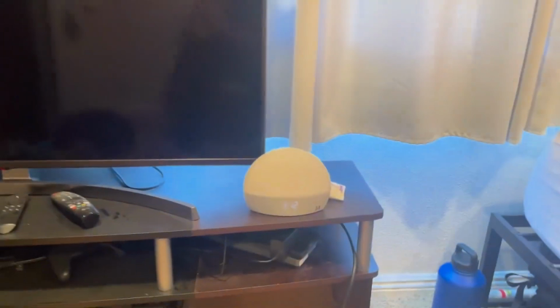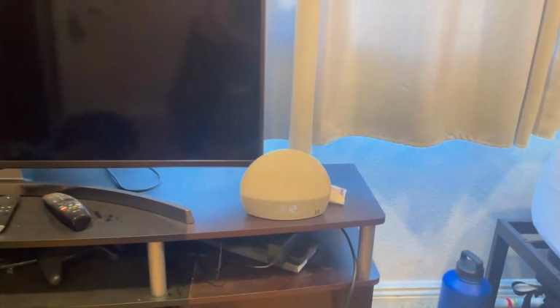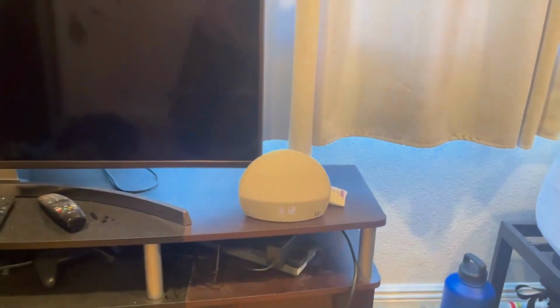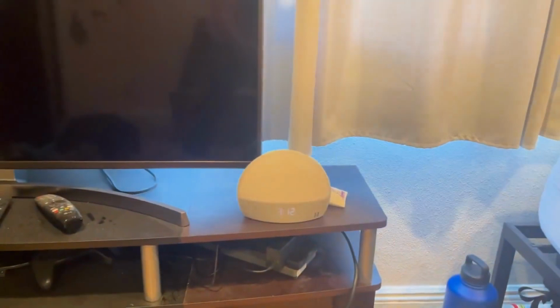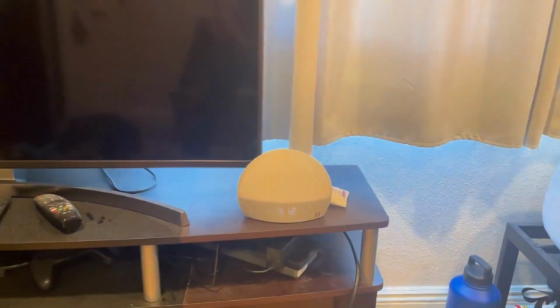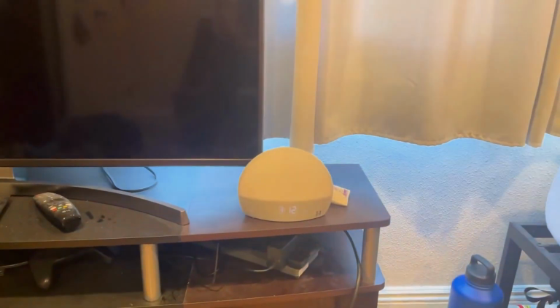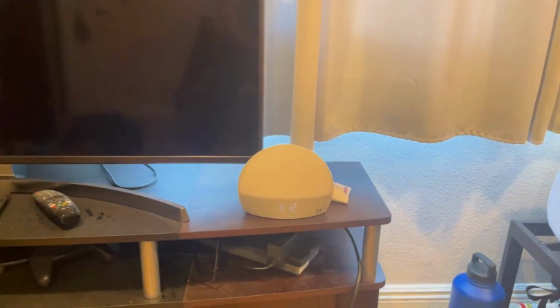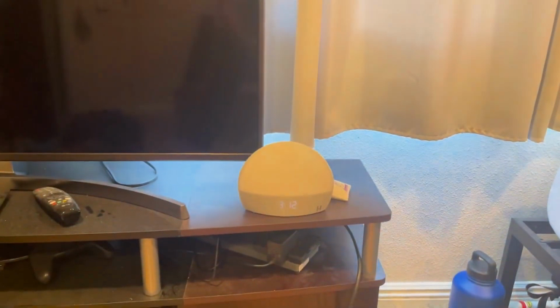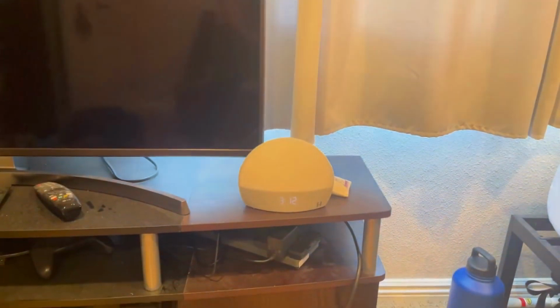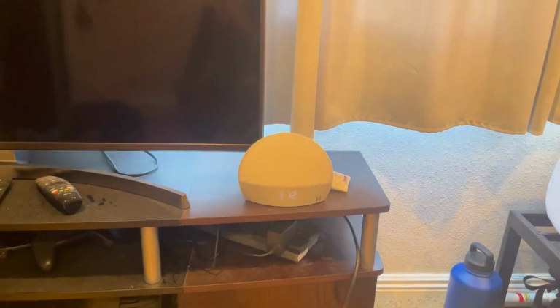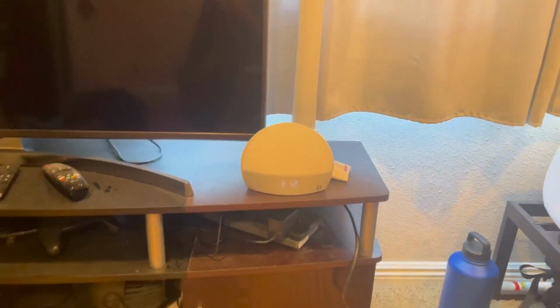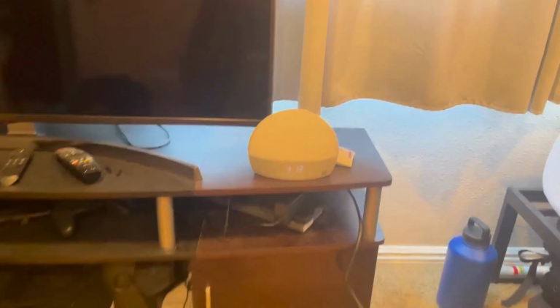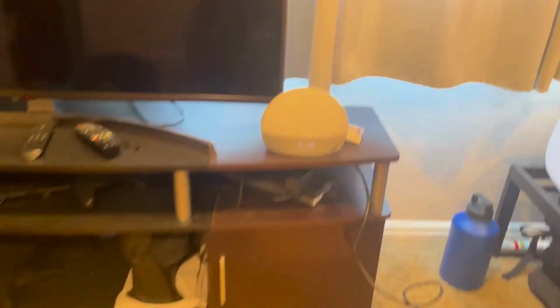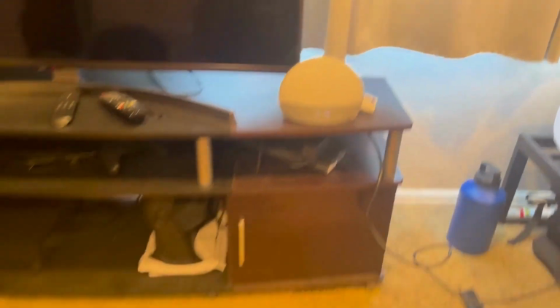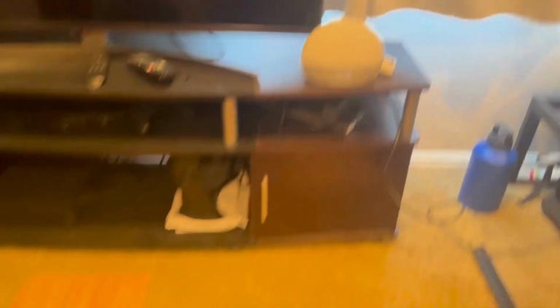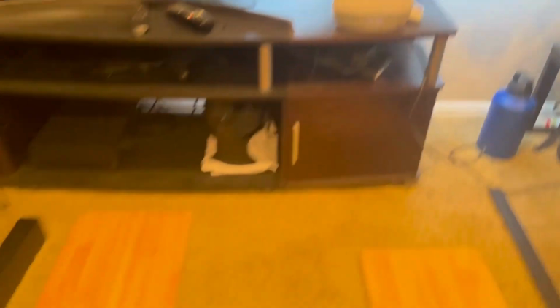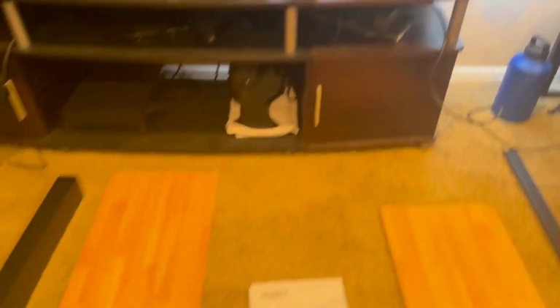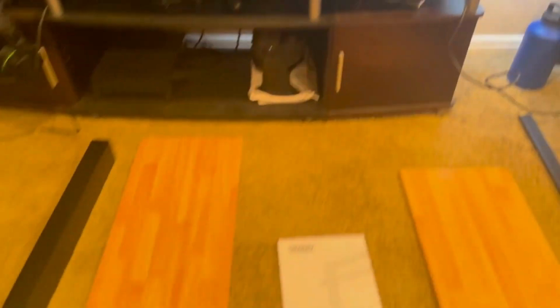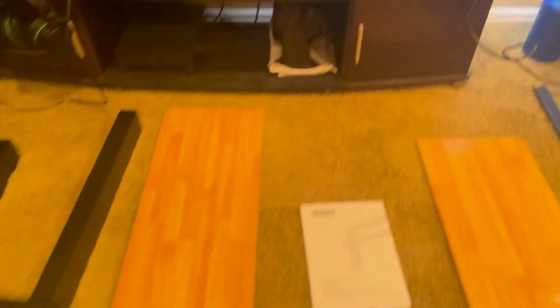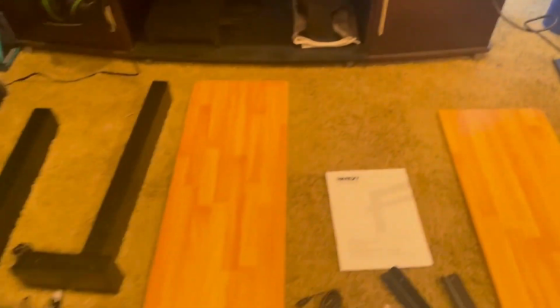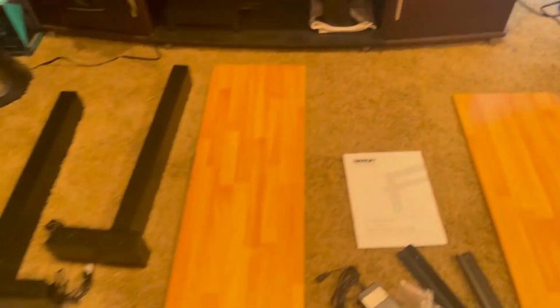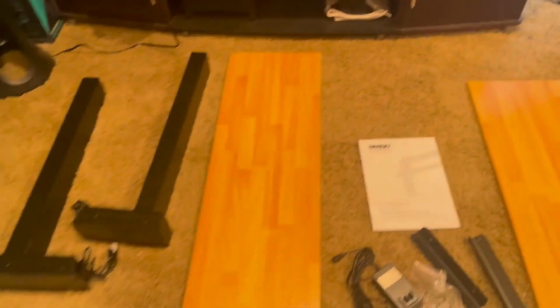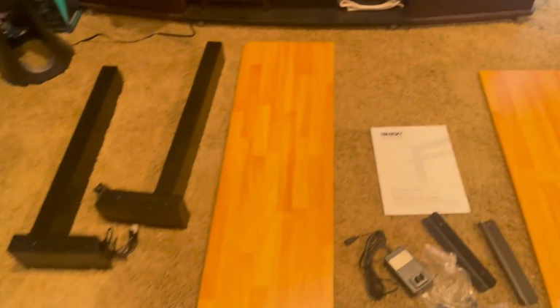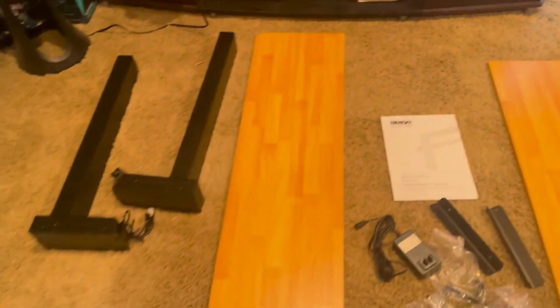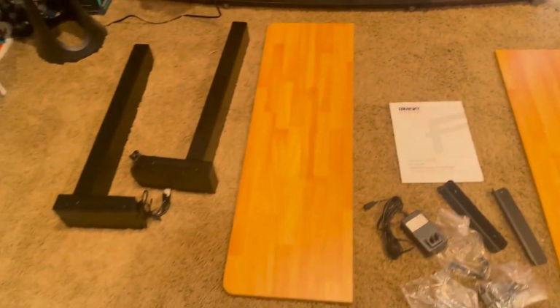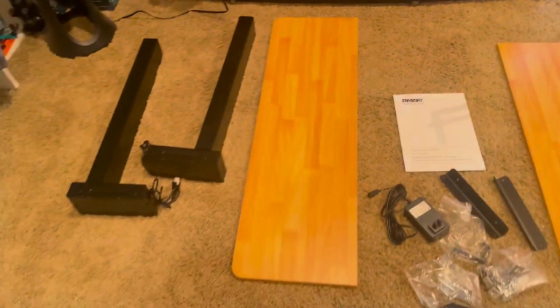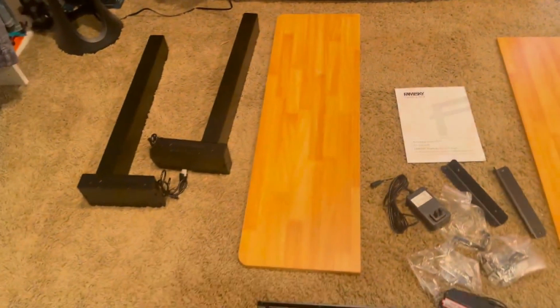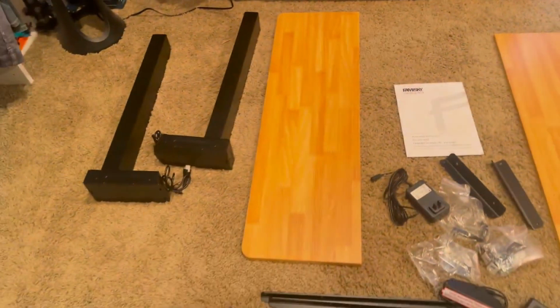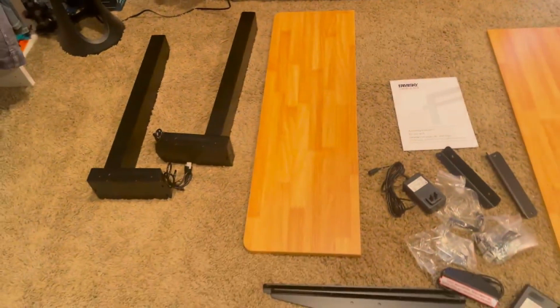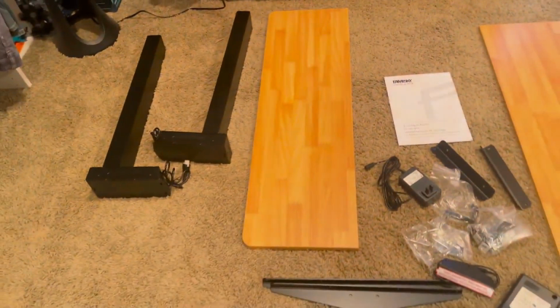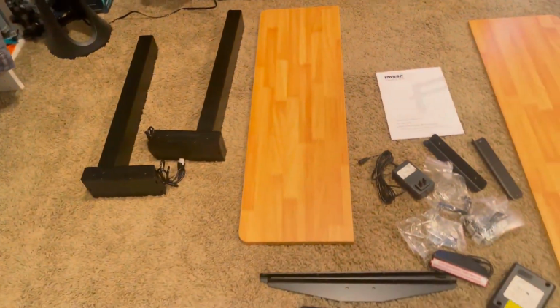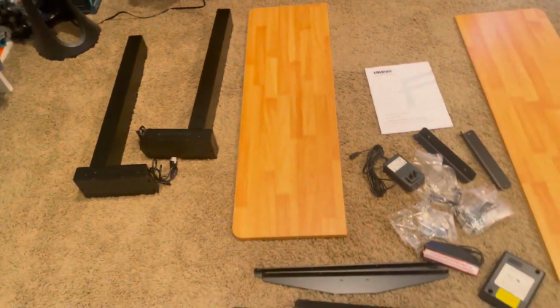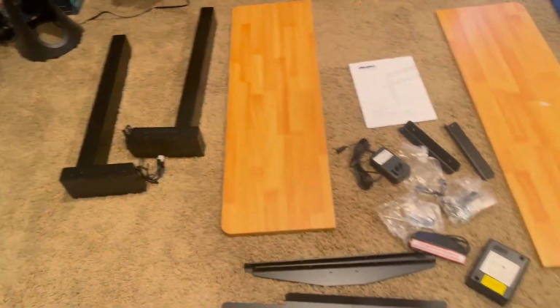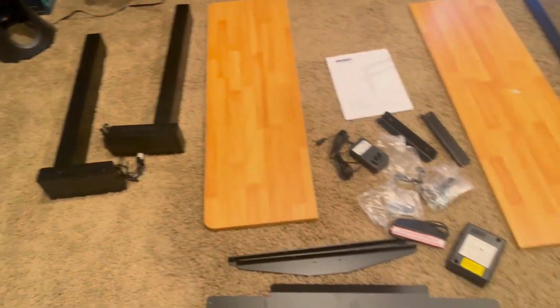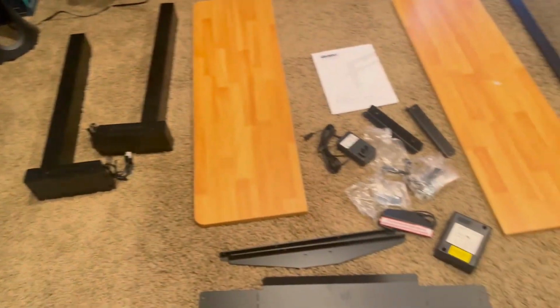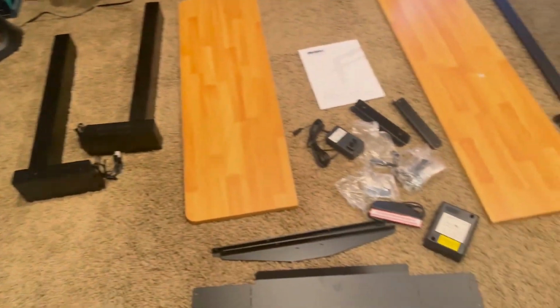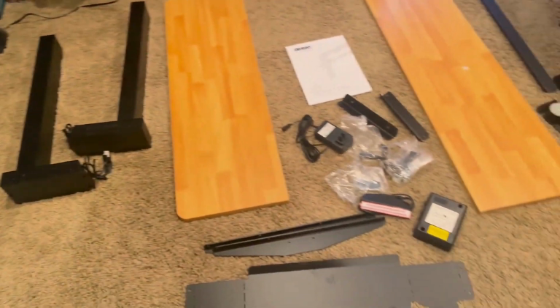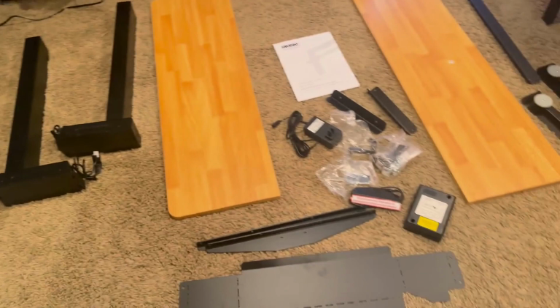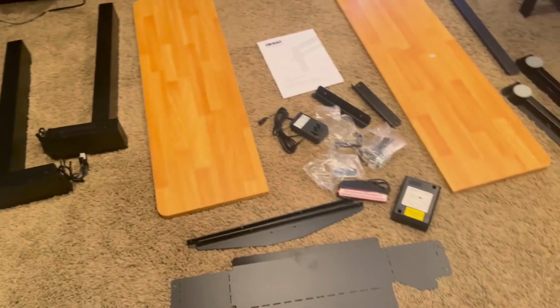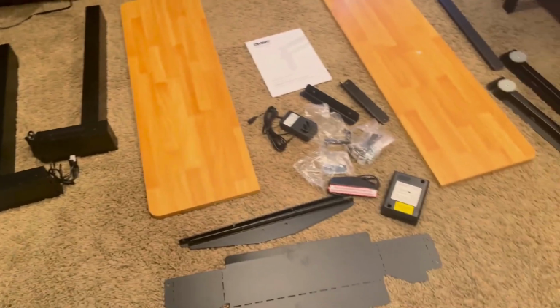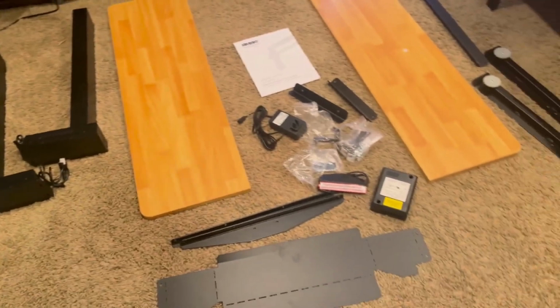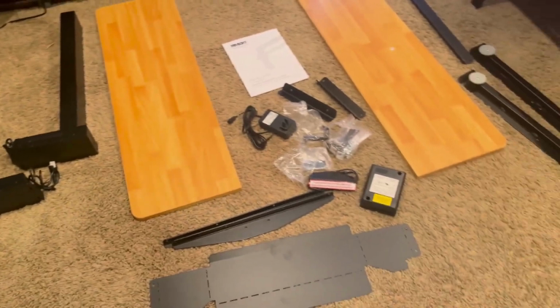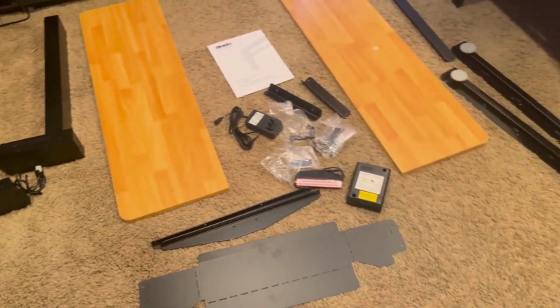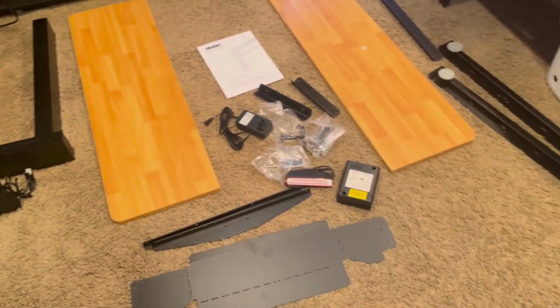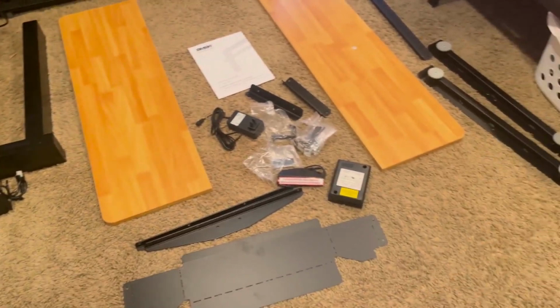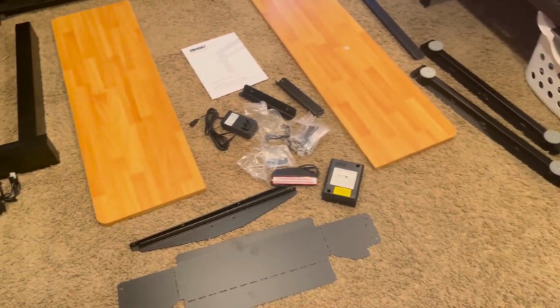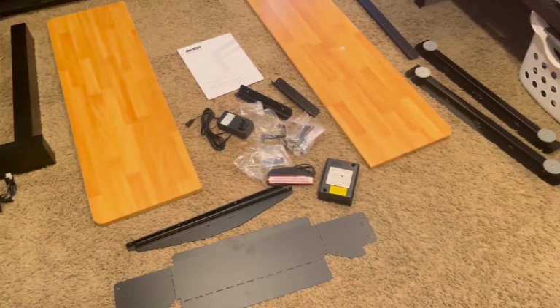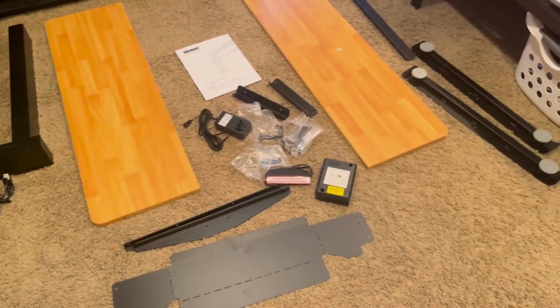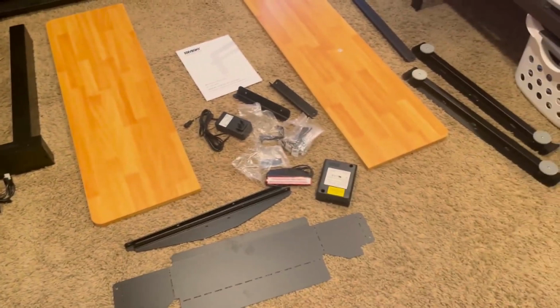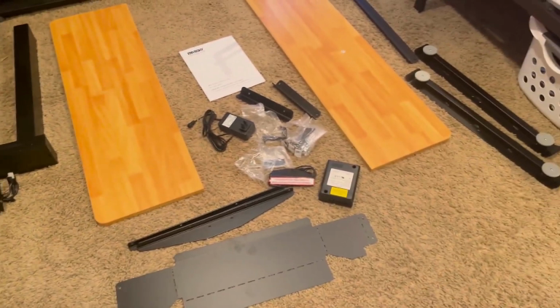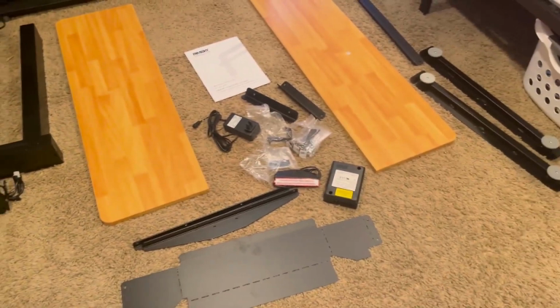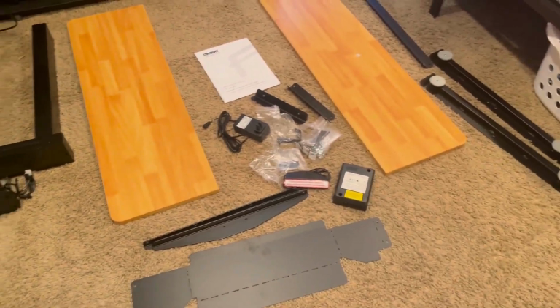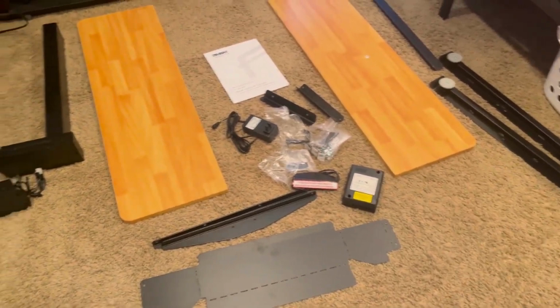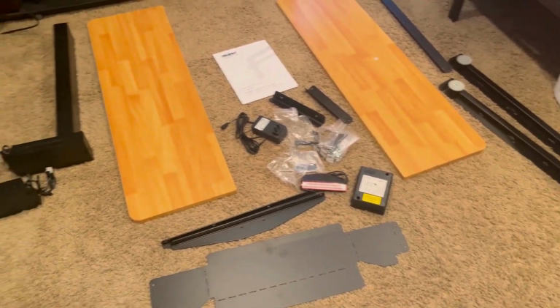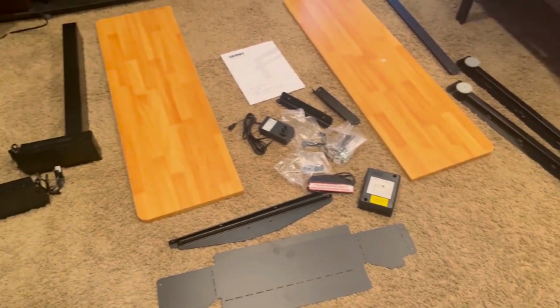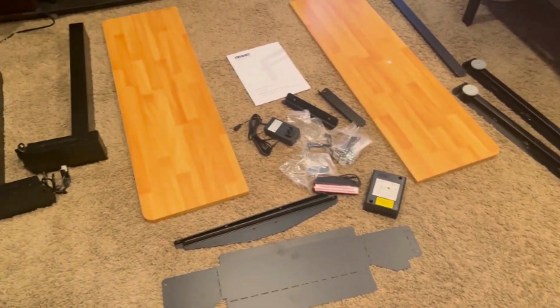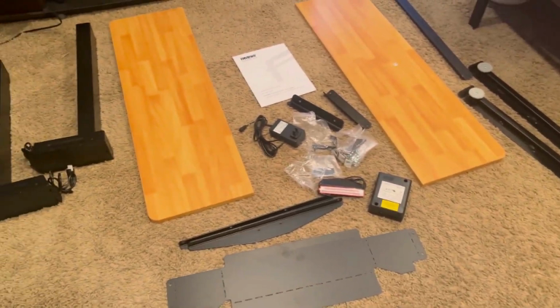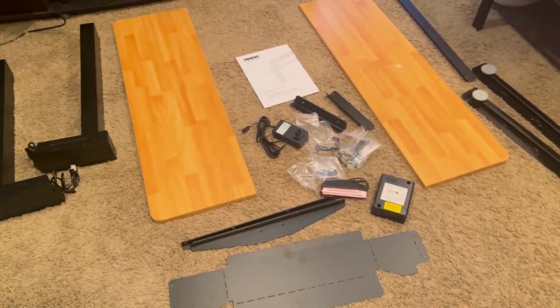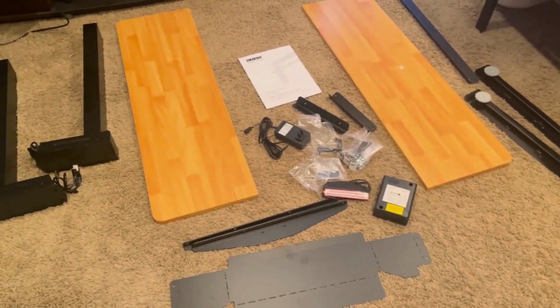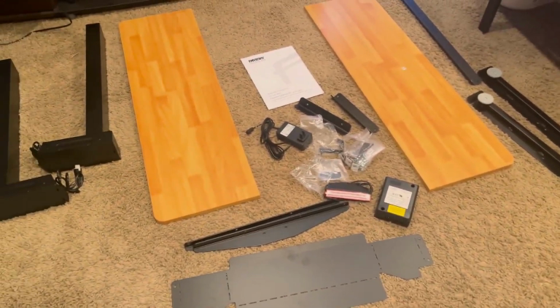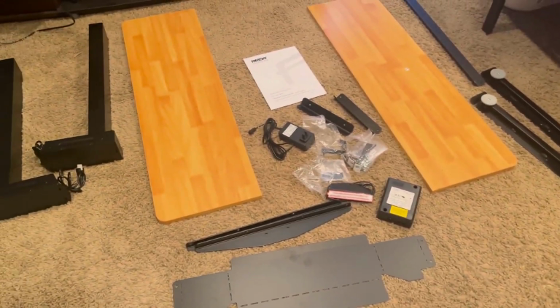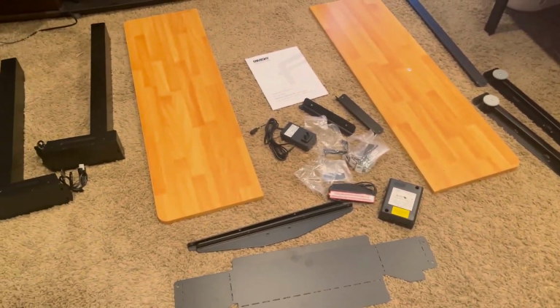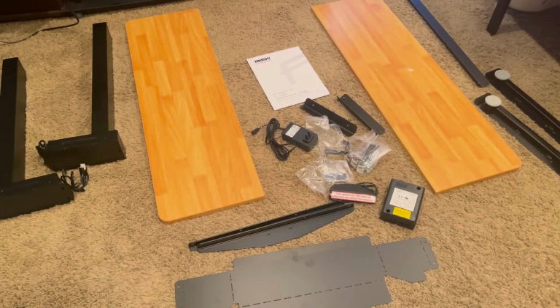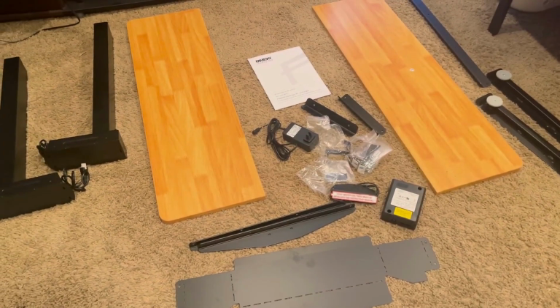It is currently 3:12. I'm going to go ahead and time myself, see just how long it takes me to put this desk together, and I'll give you my final thoughts afterwards.